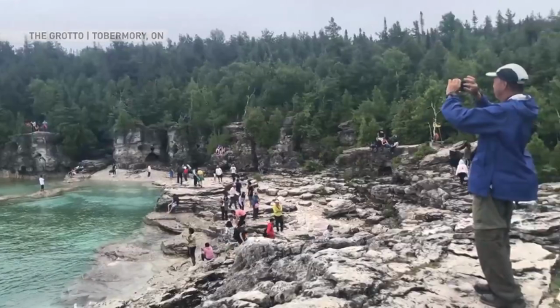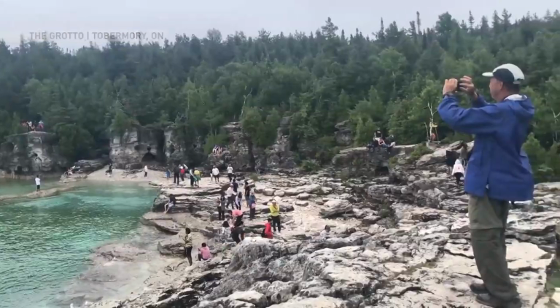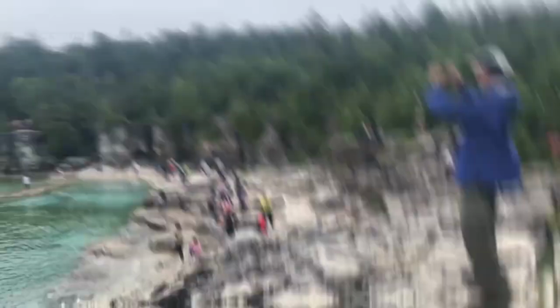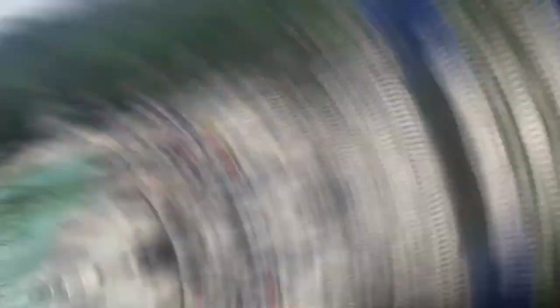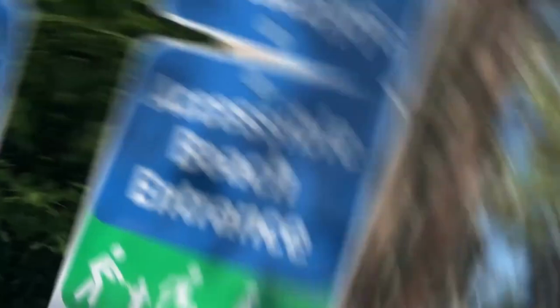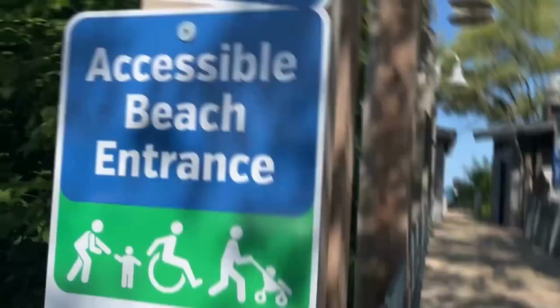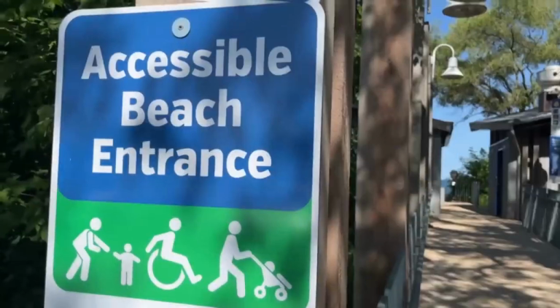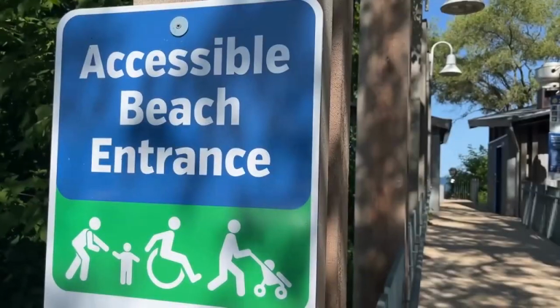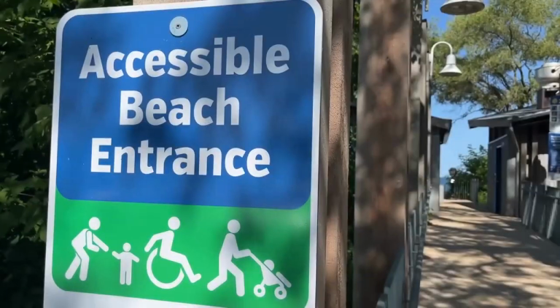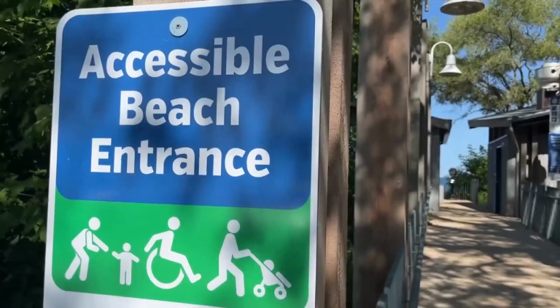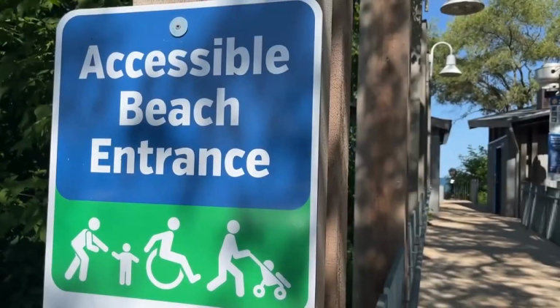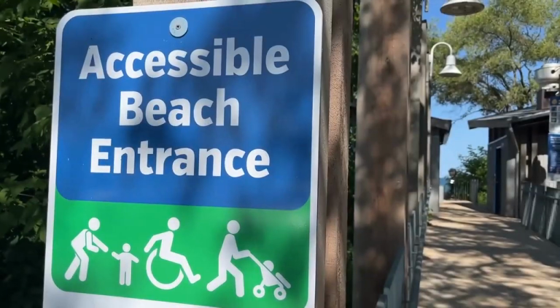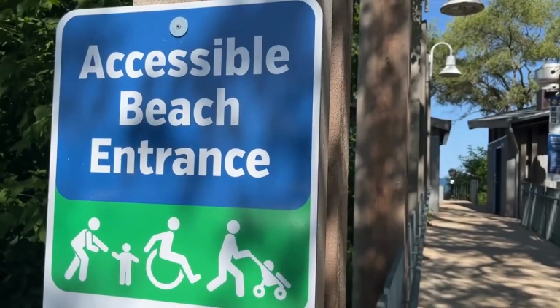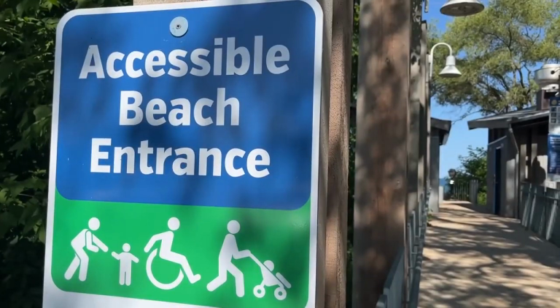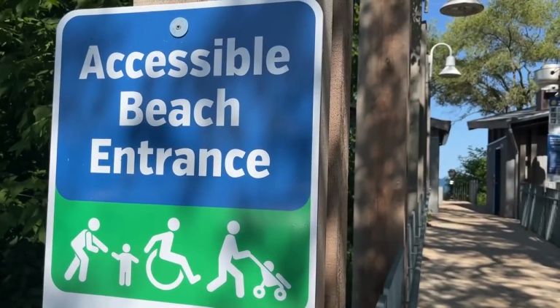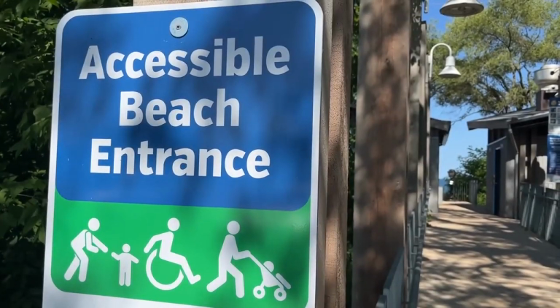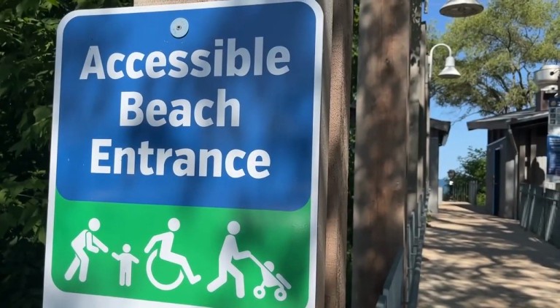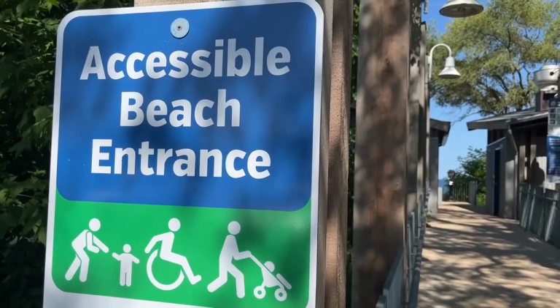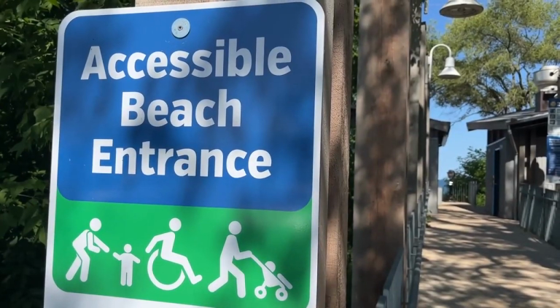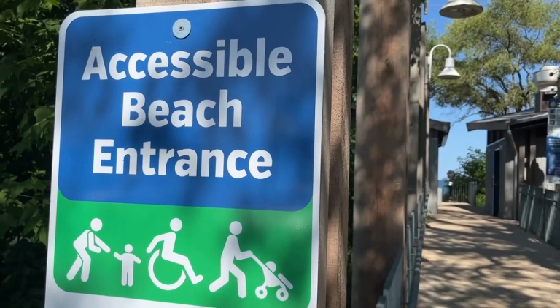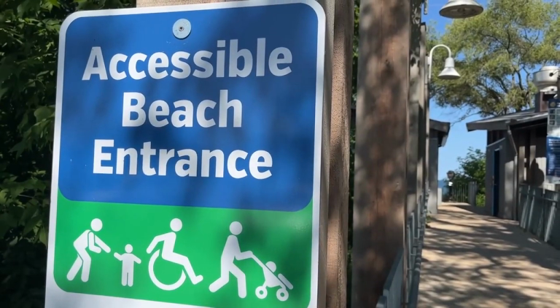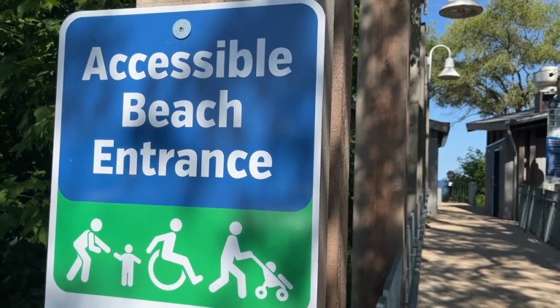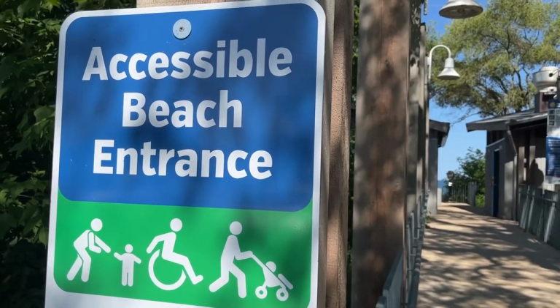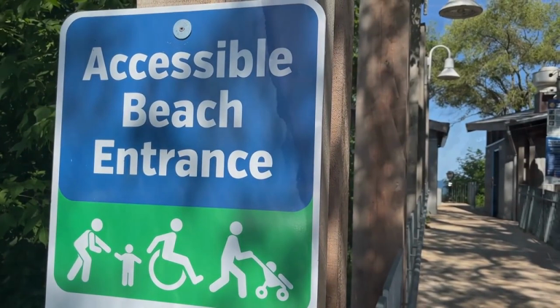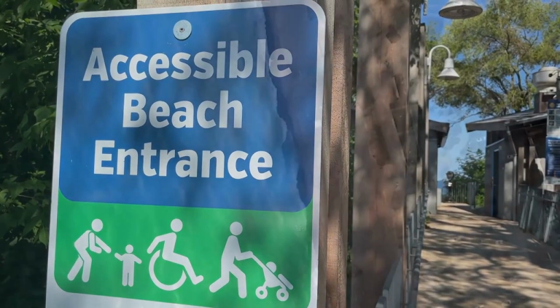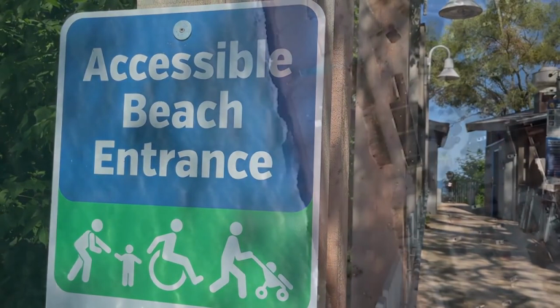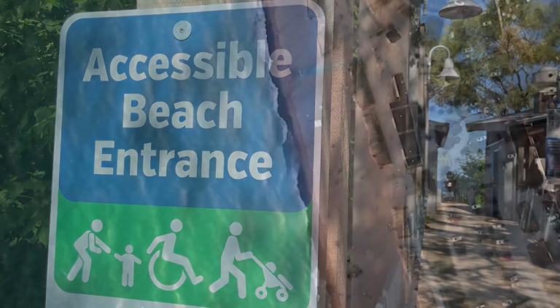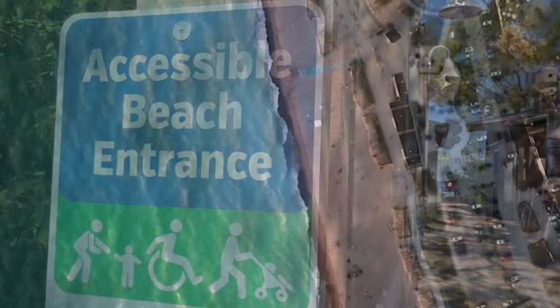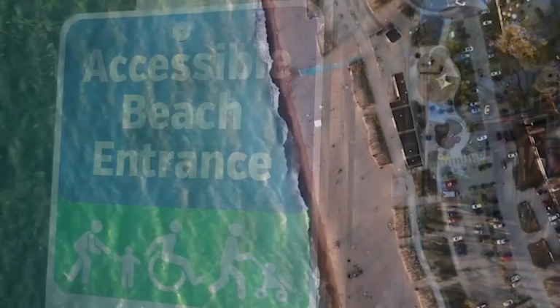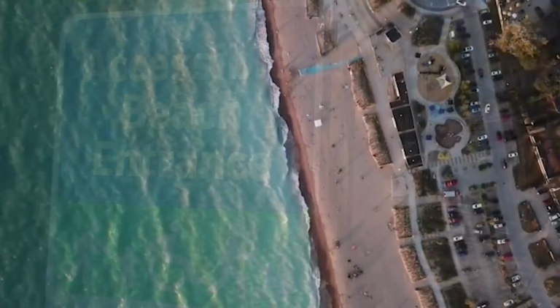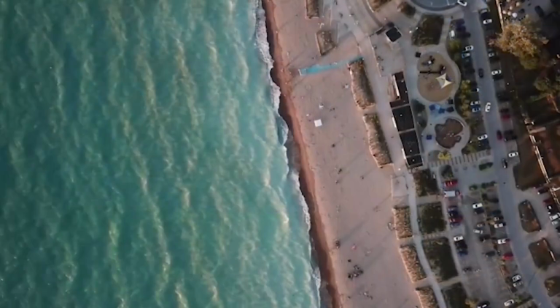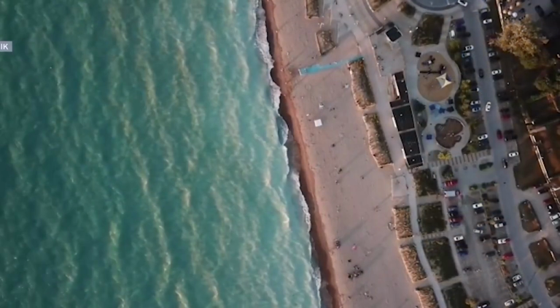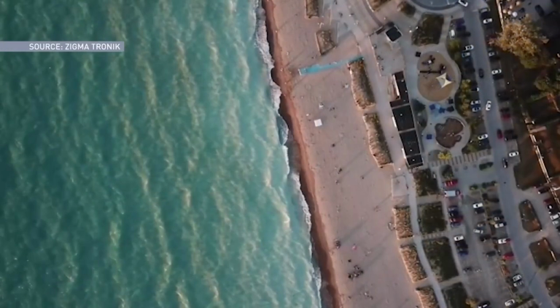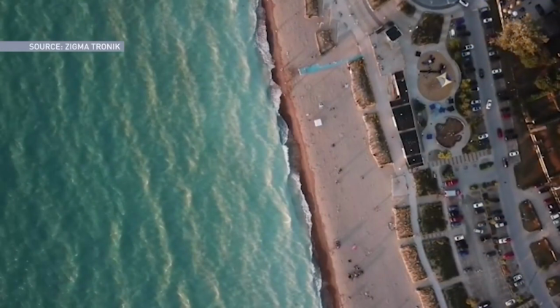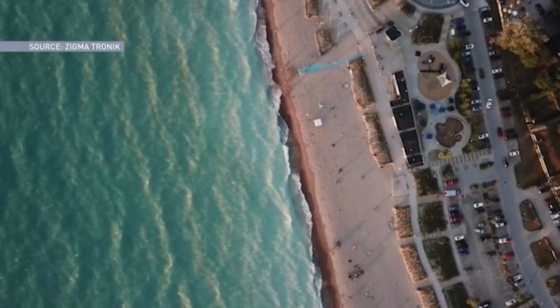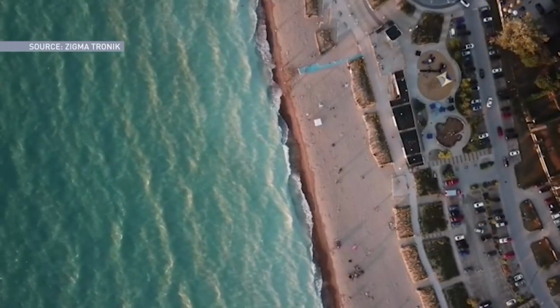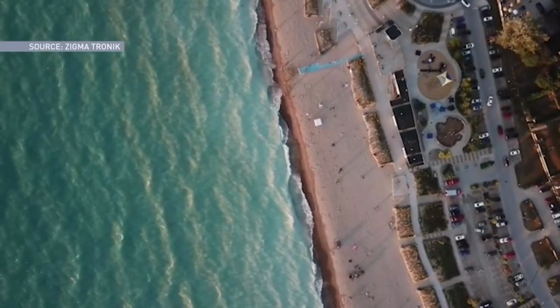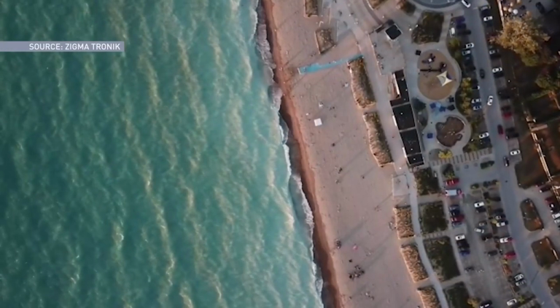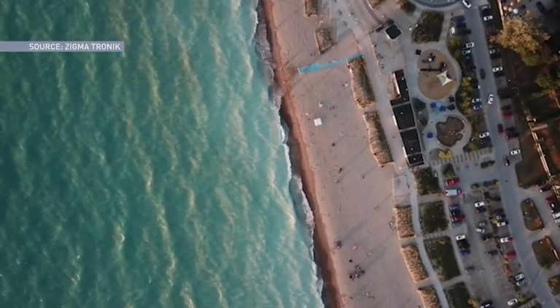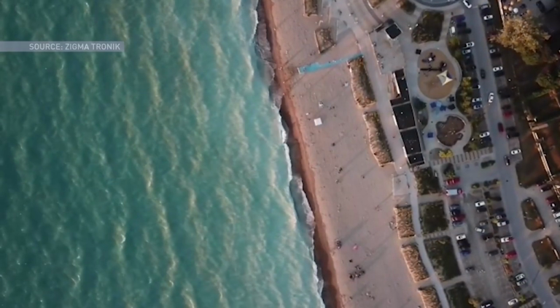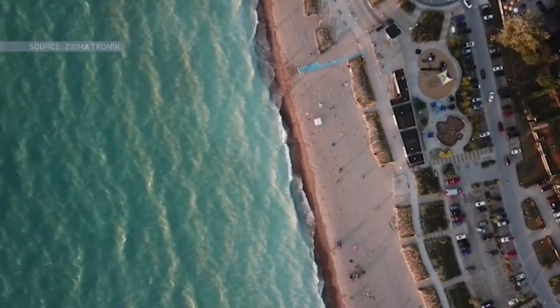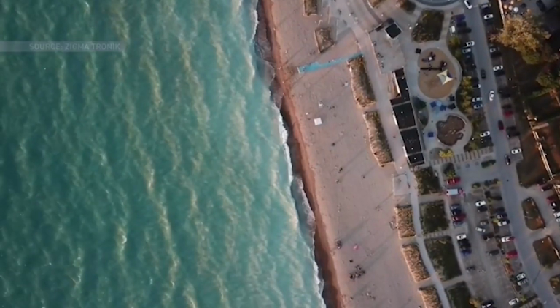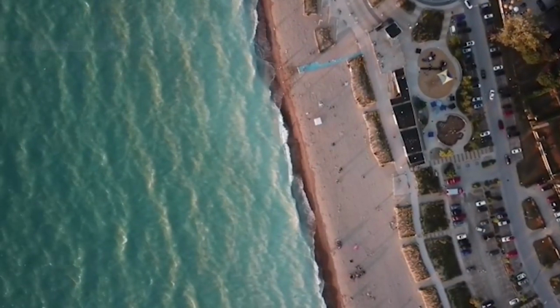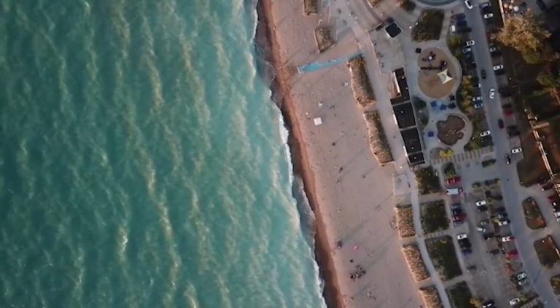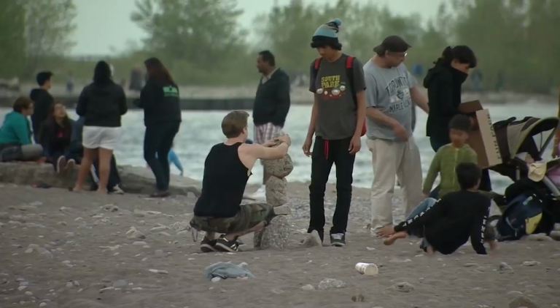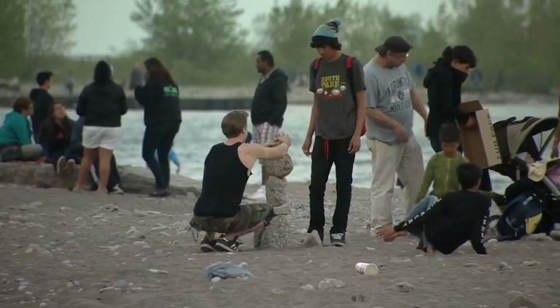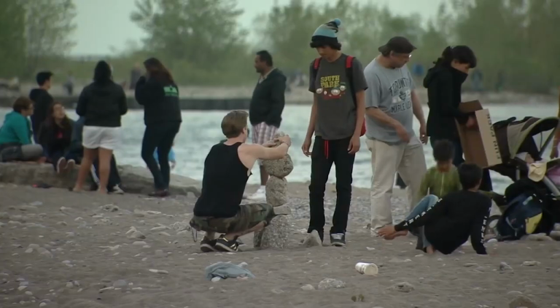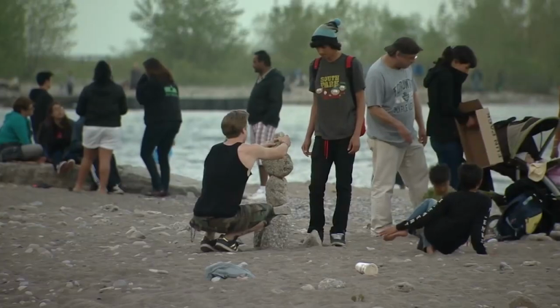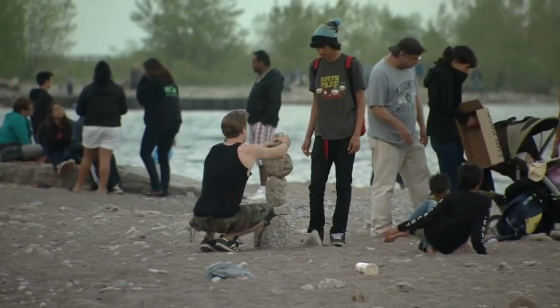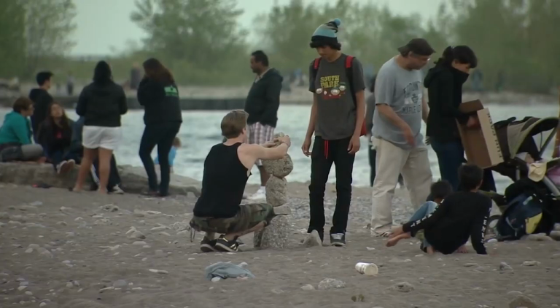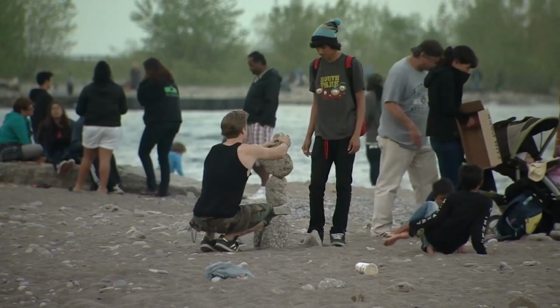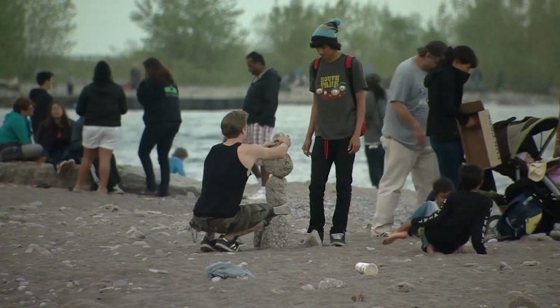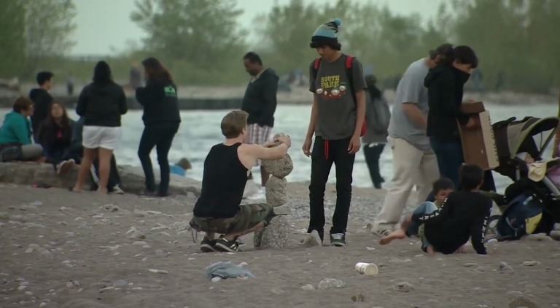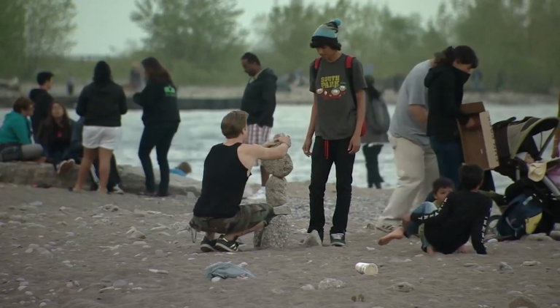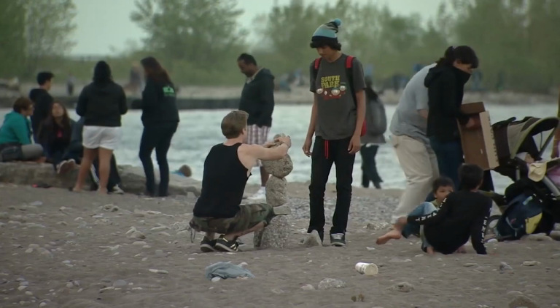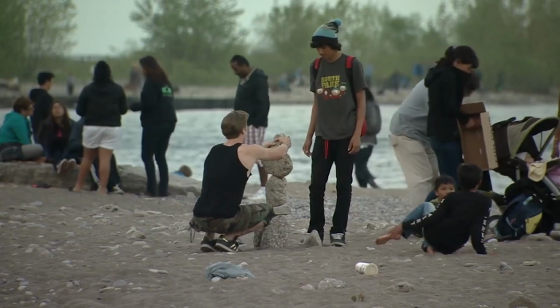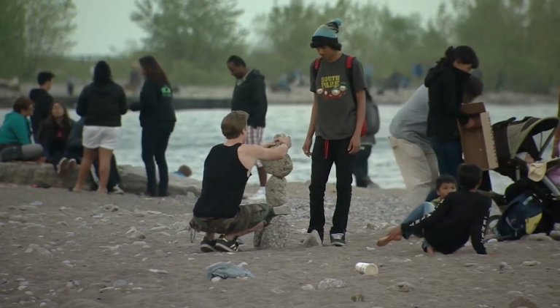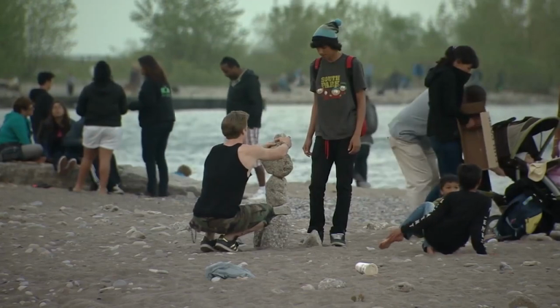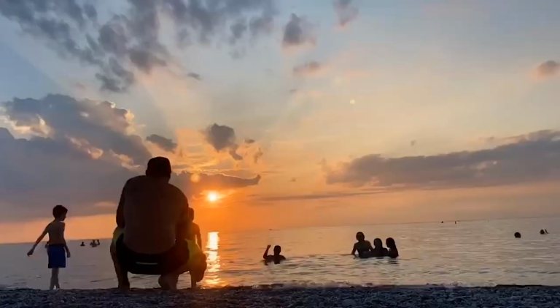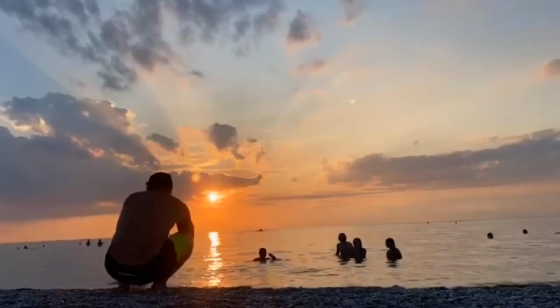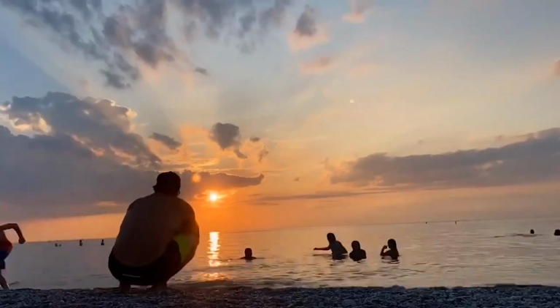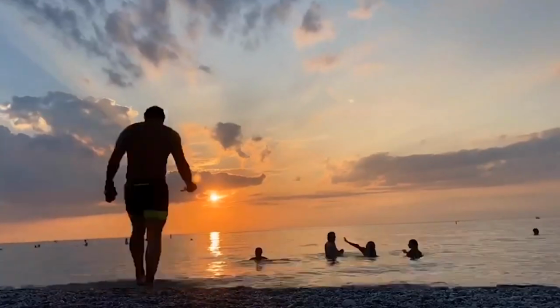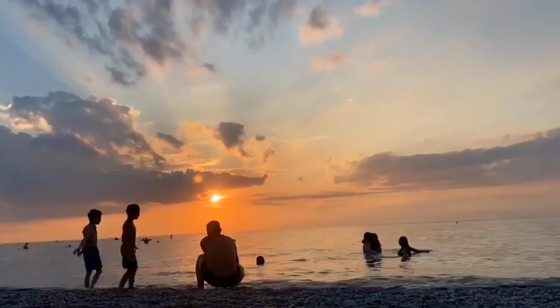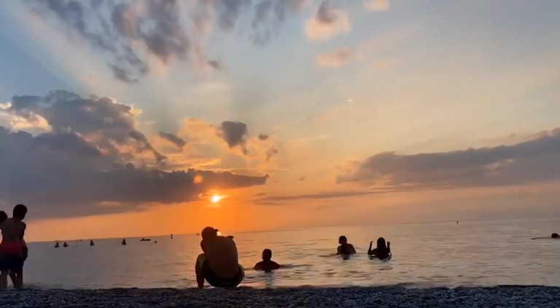With many beautiful beaches across Ontario, next time you're beachside, feel the sand and rocks. It may just amaze you.